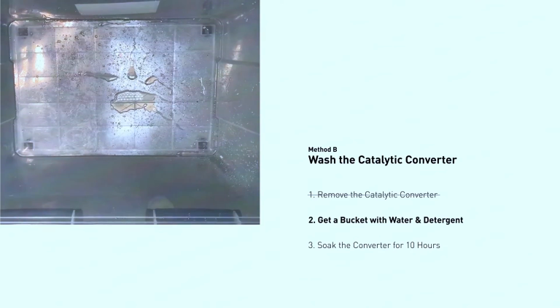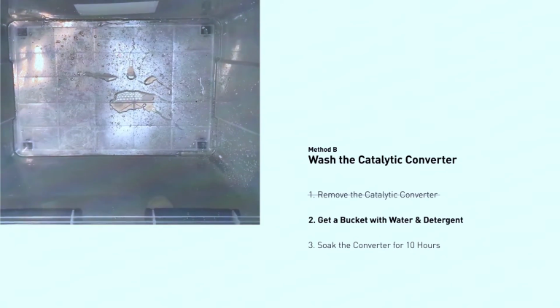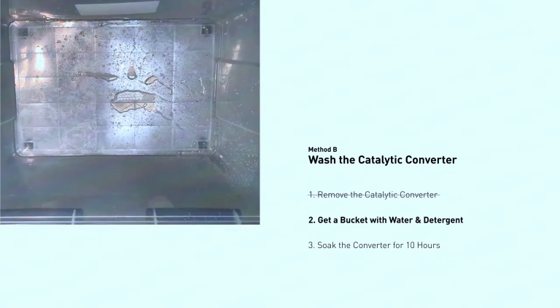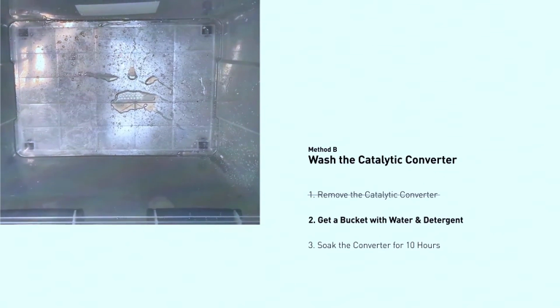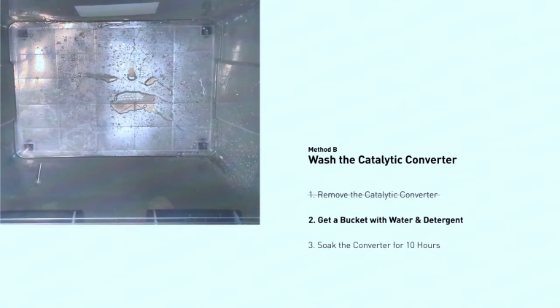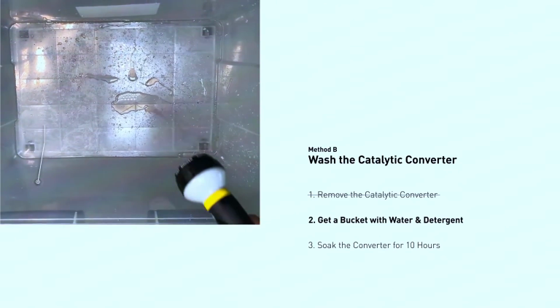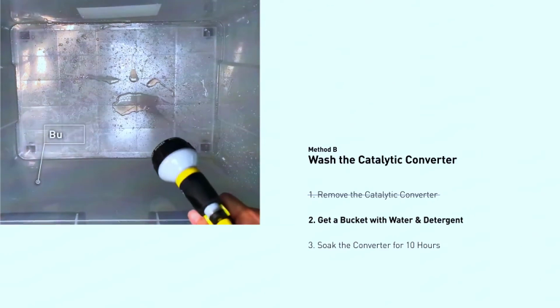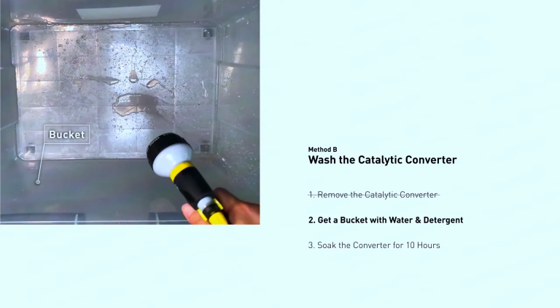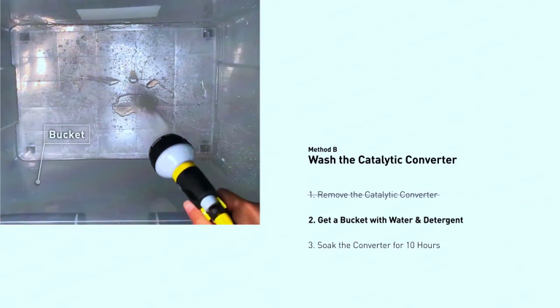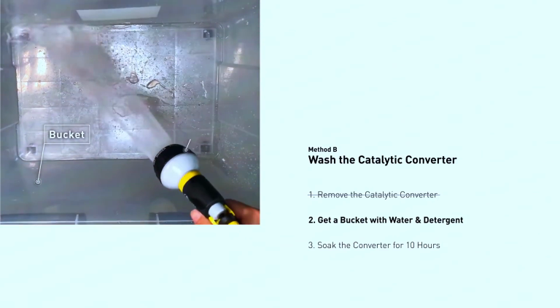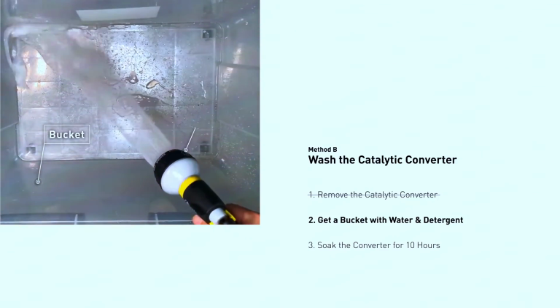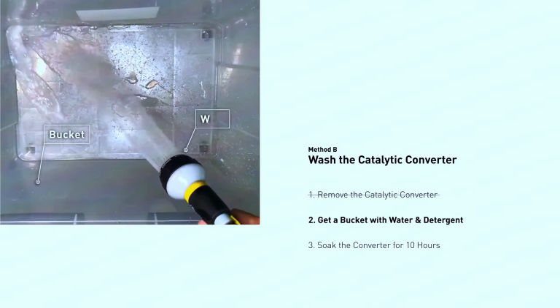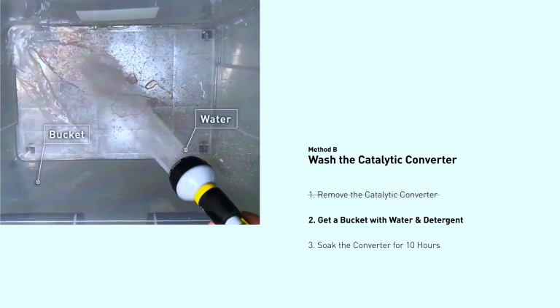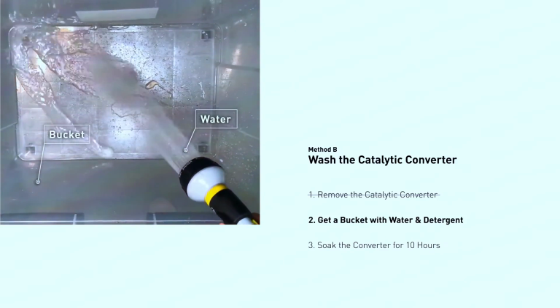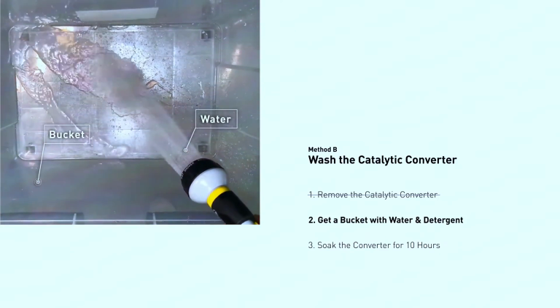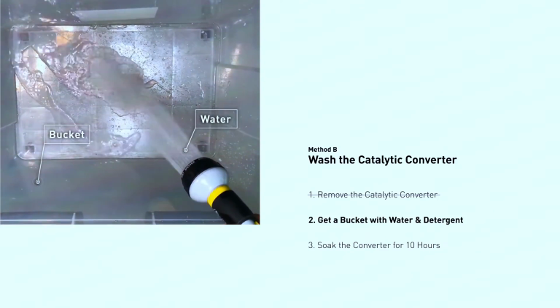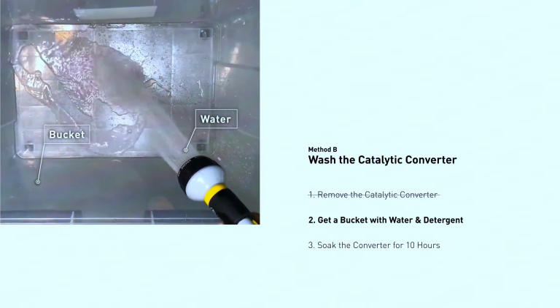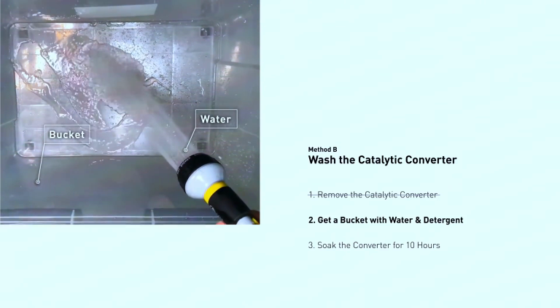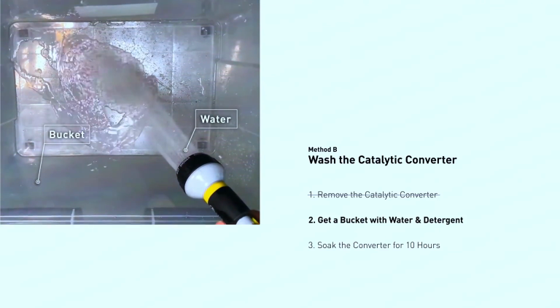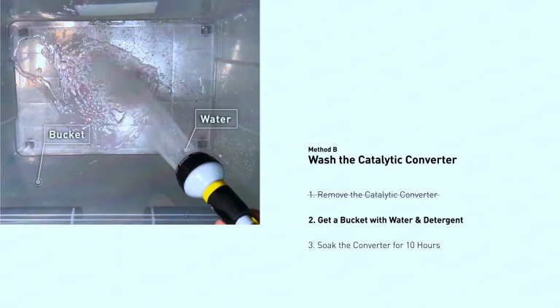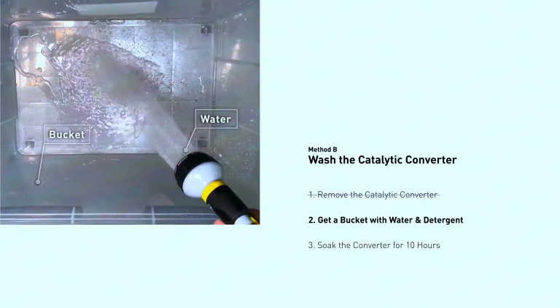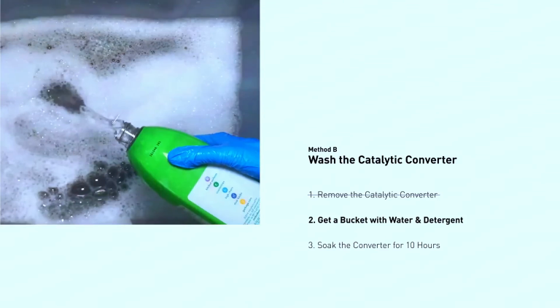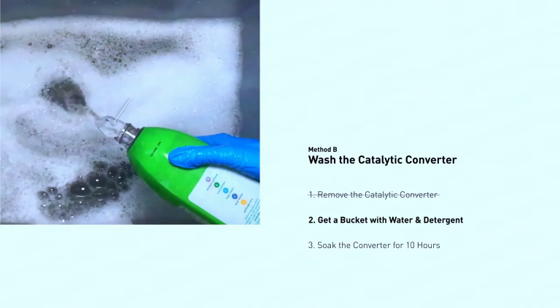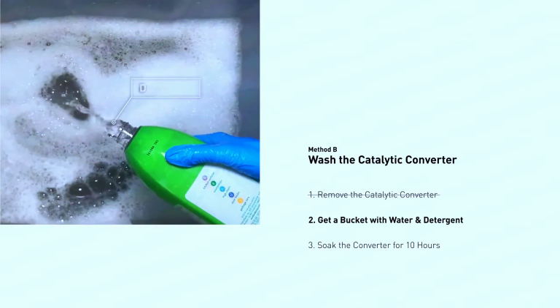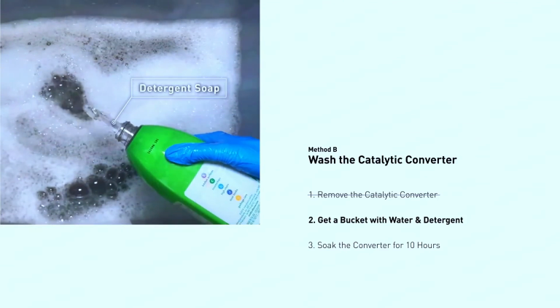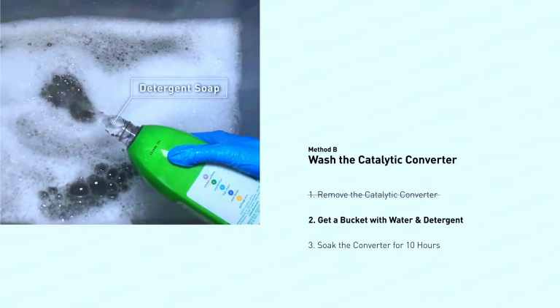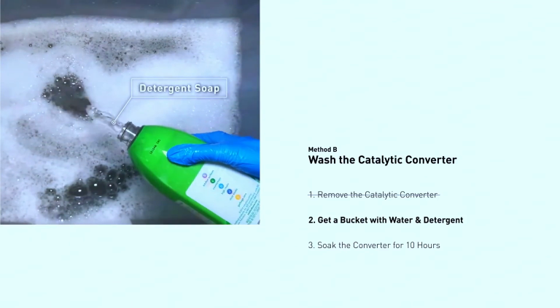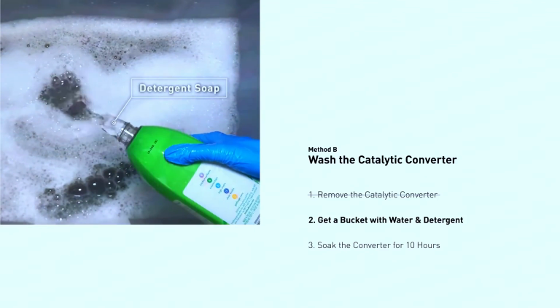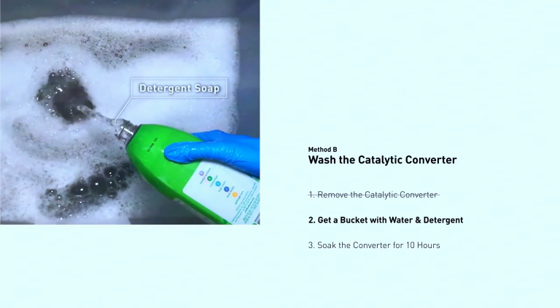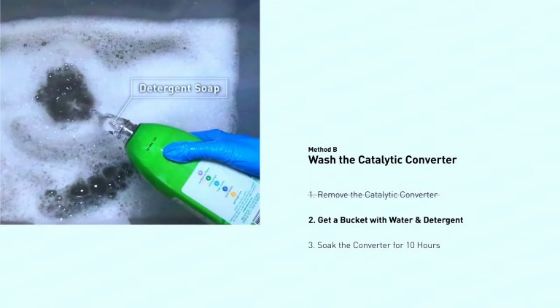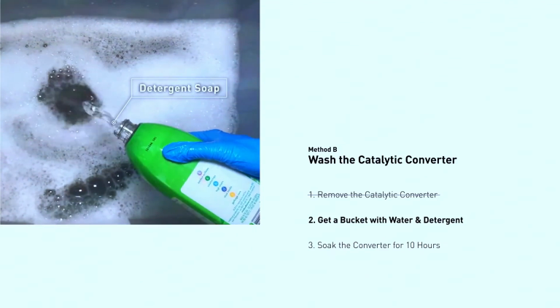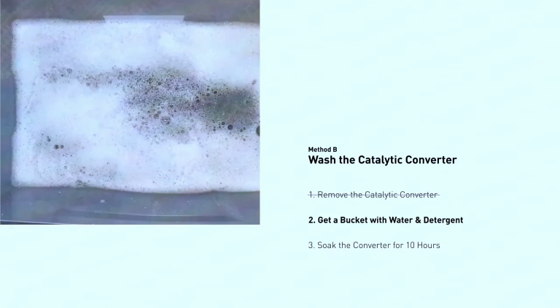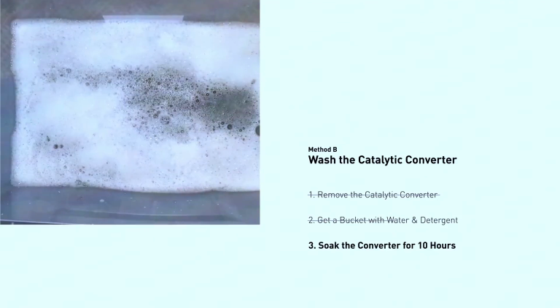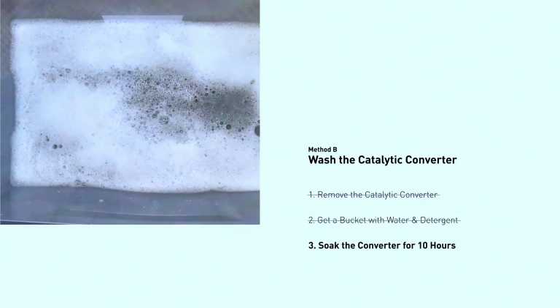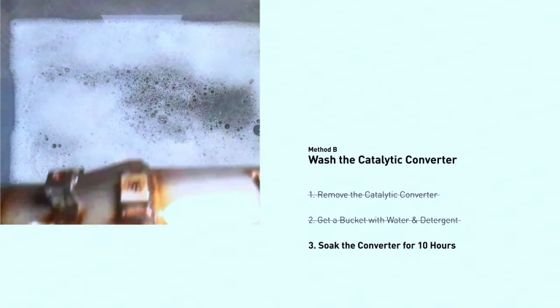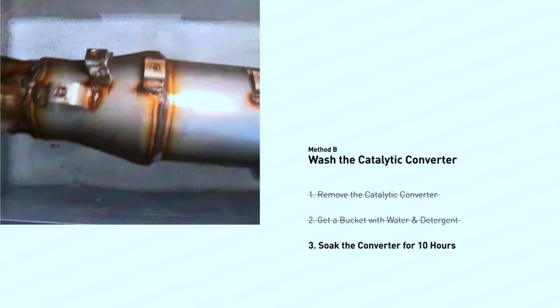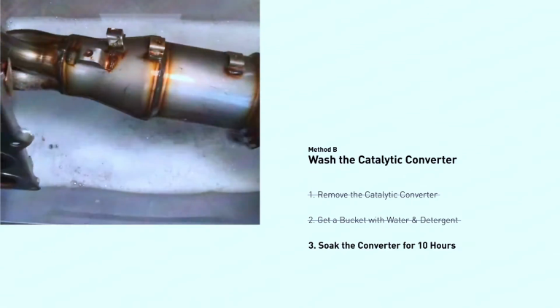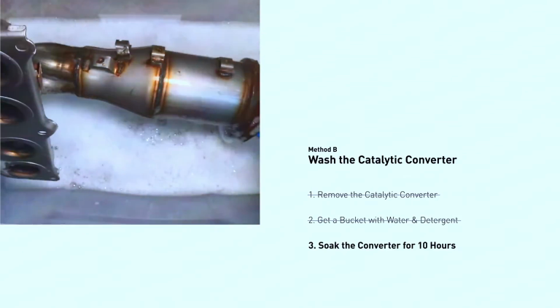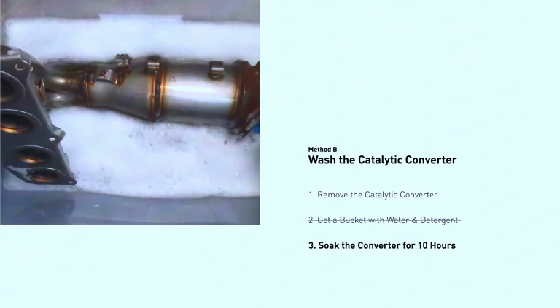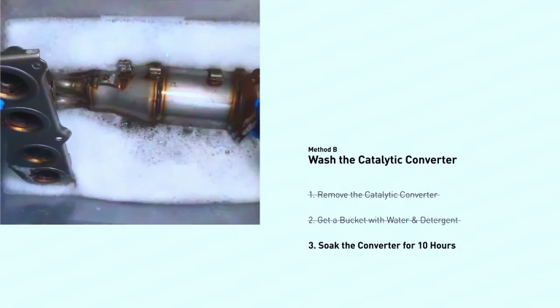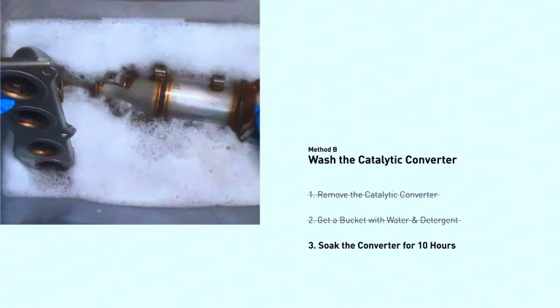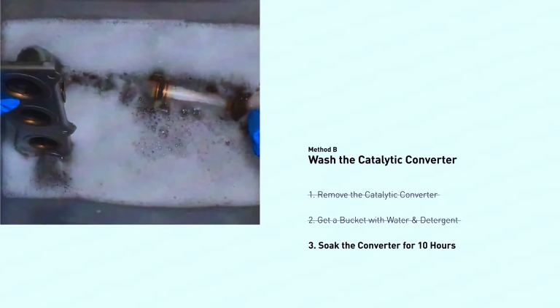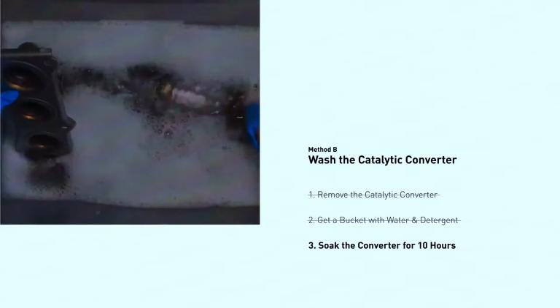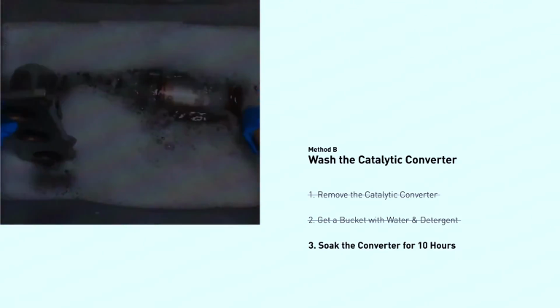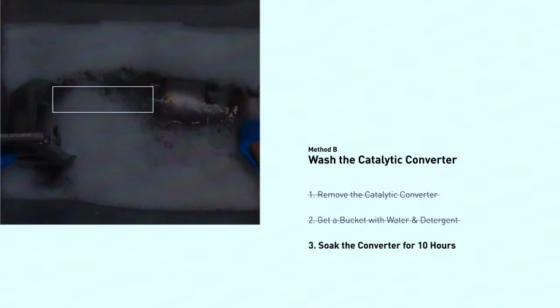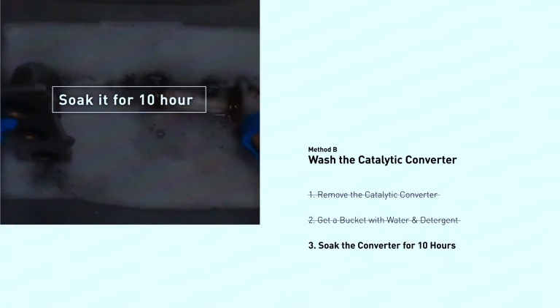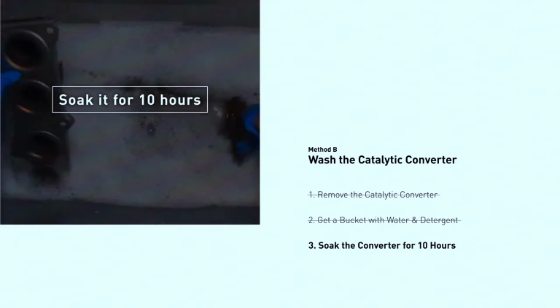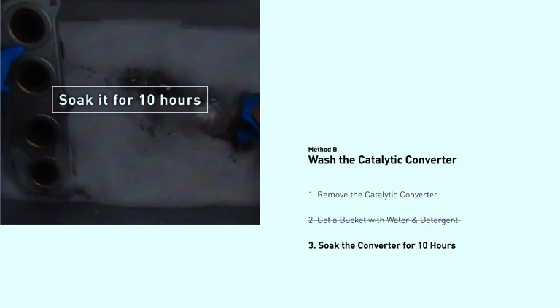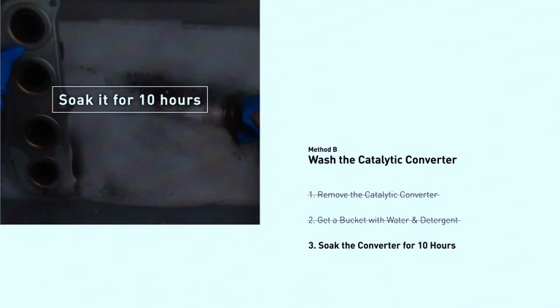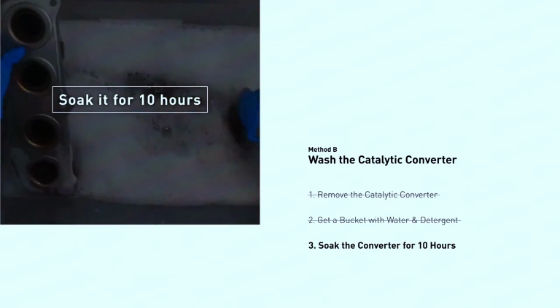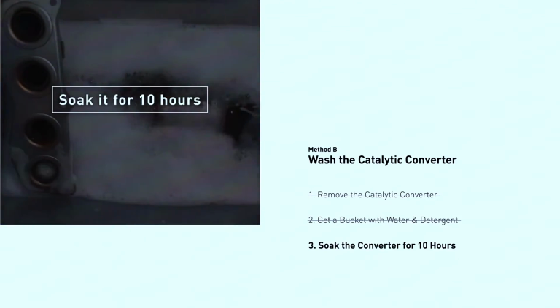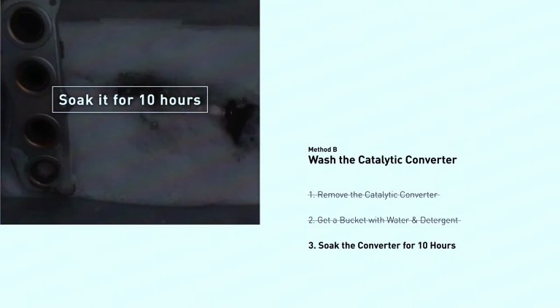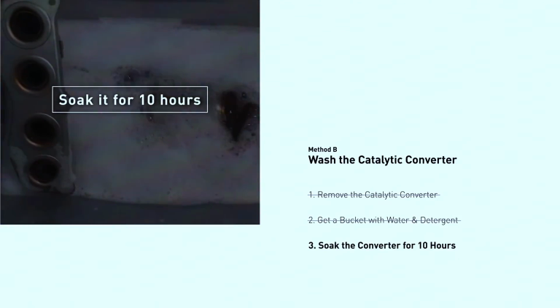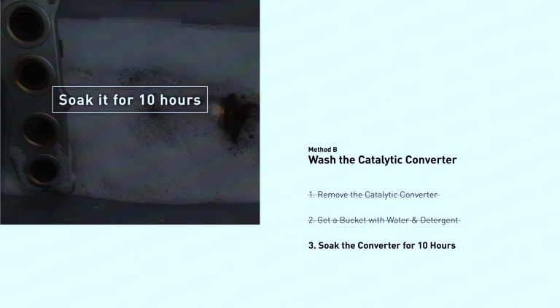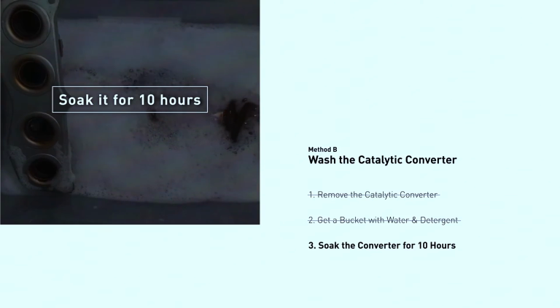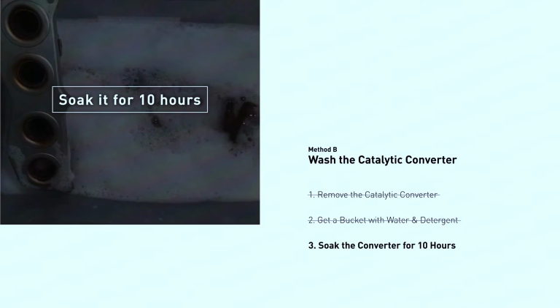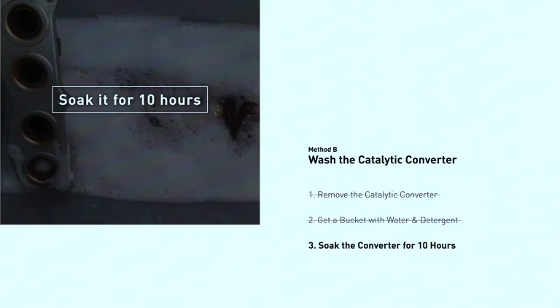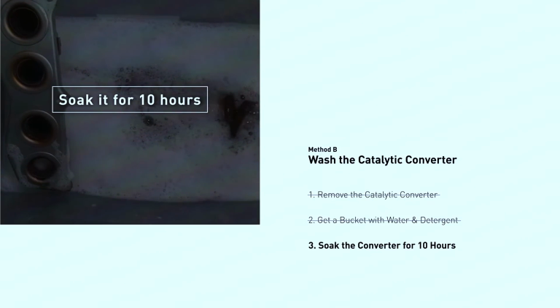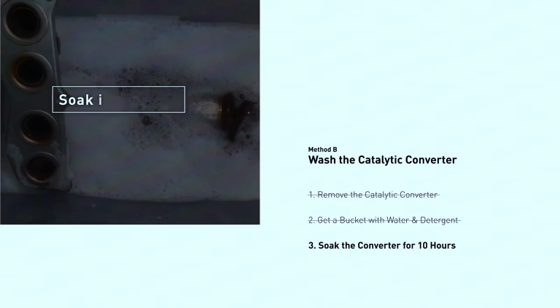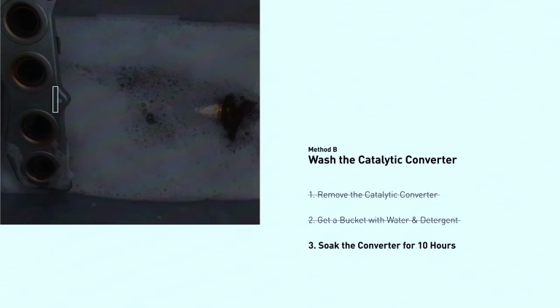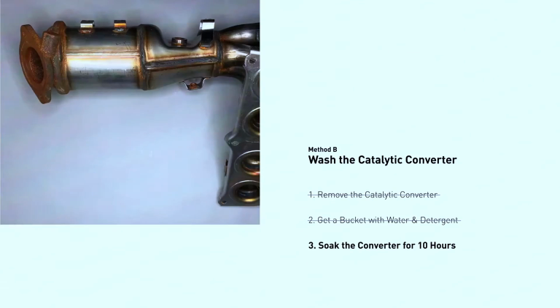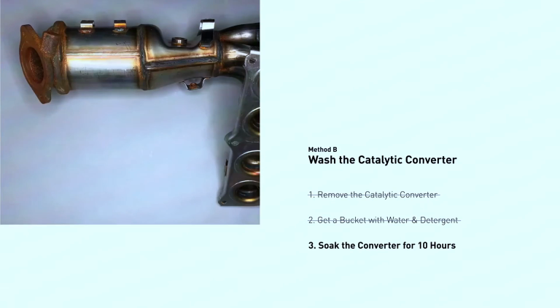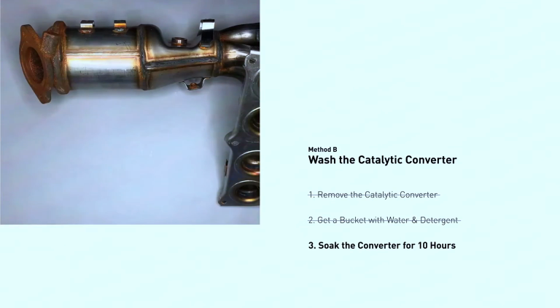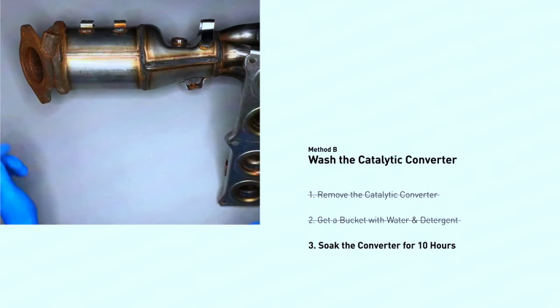Wash the catalytic converter. Remove the catalytic converter, get a bucket with water and detergent, and soak the converter for 10 hours.